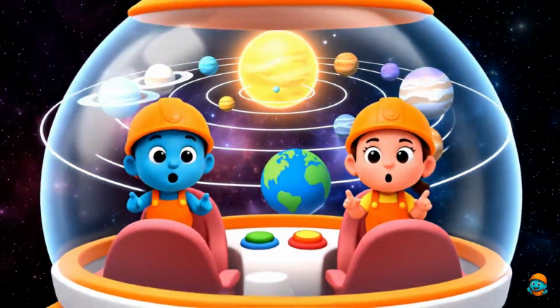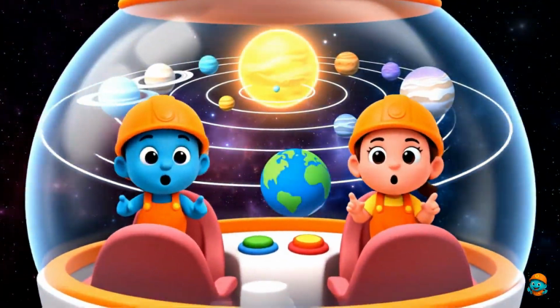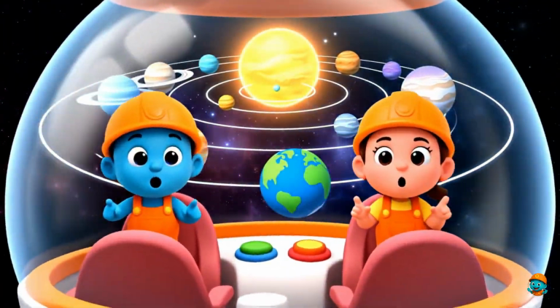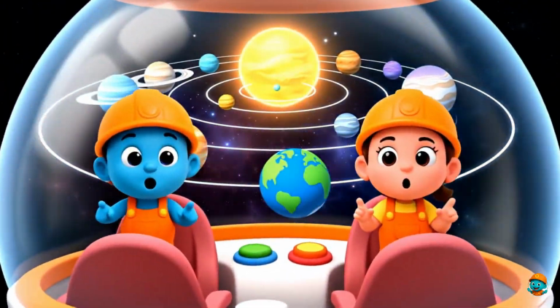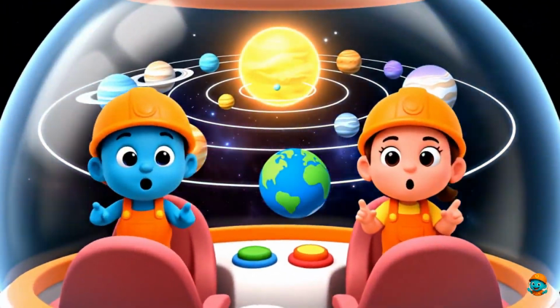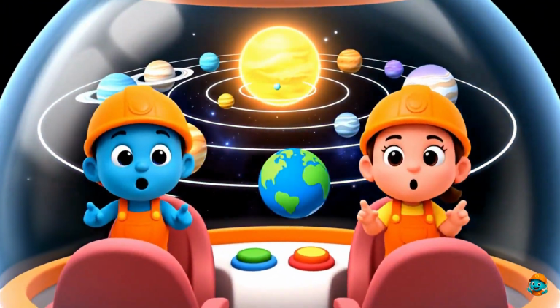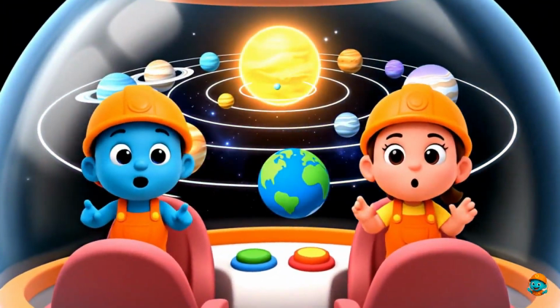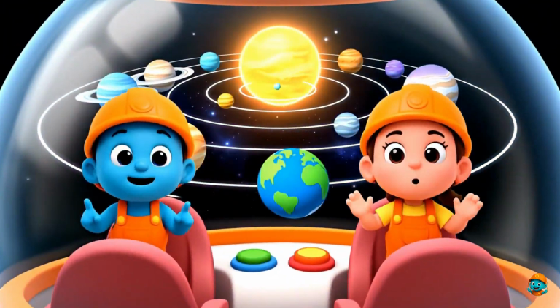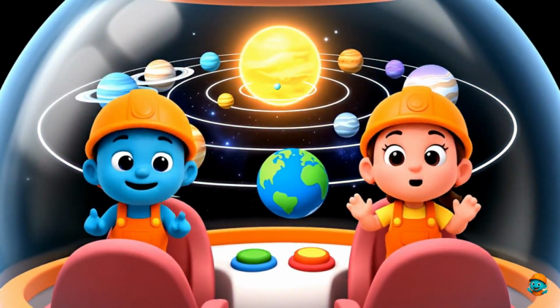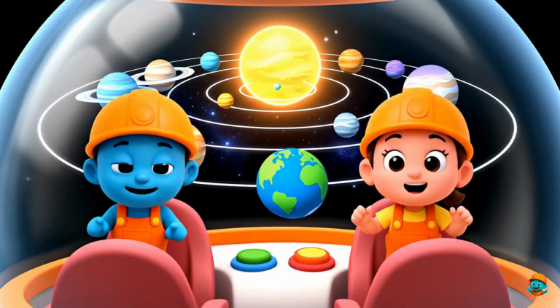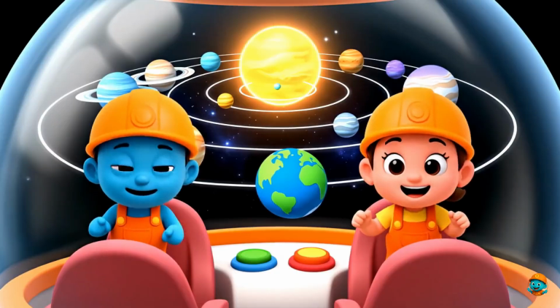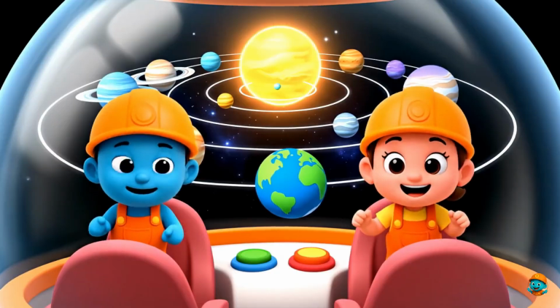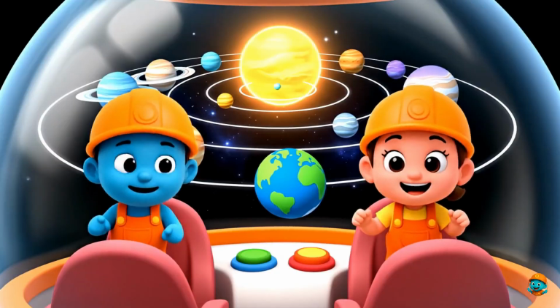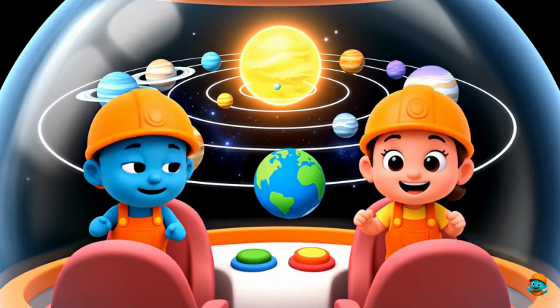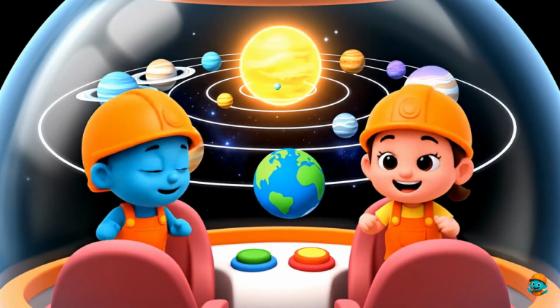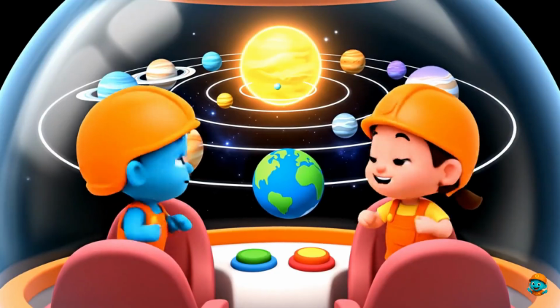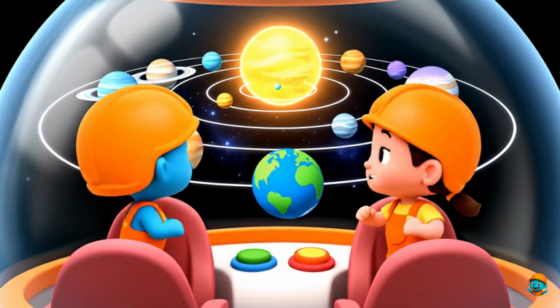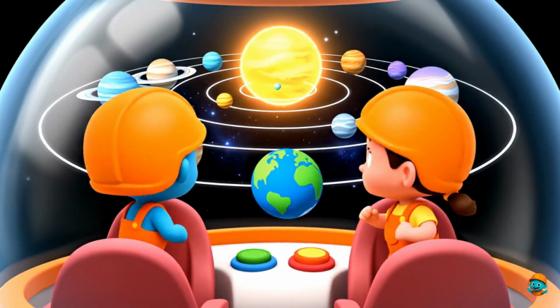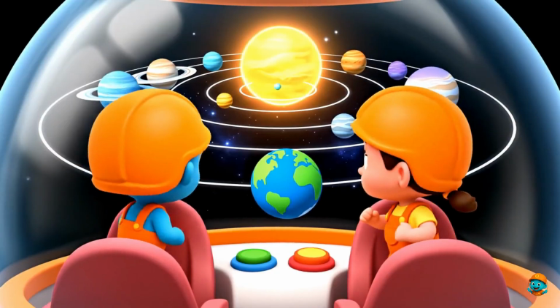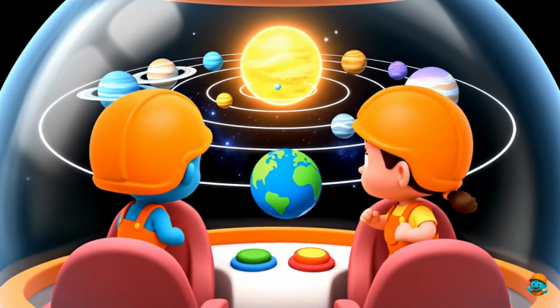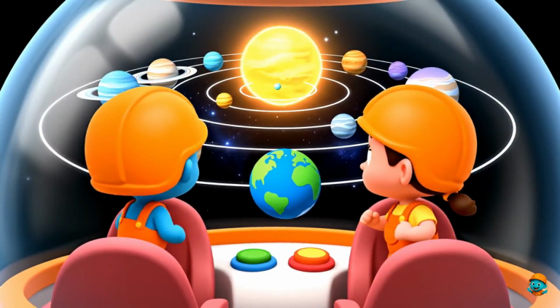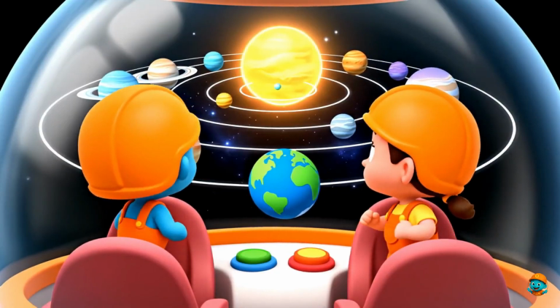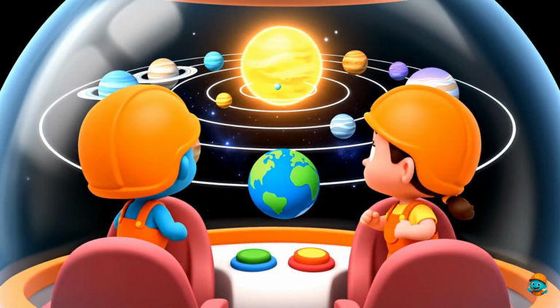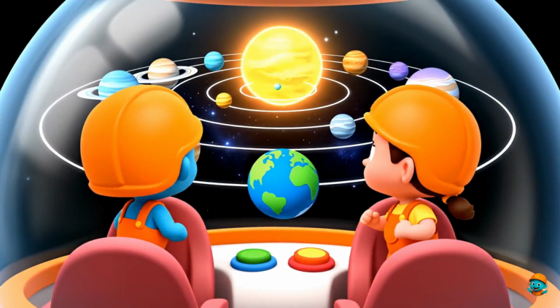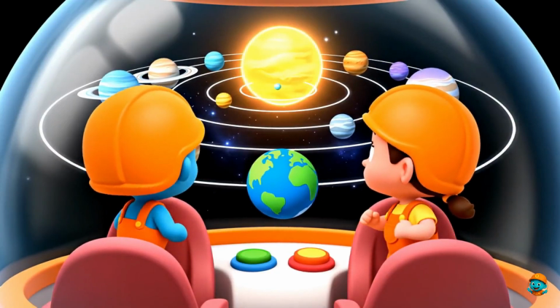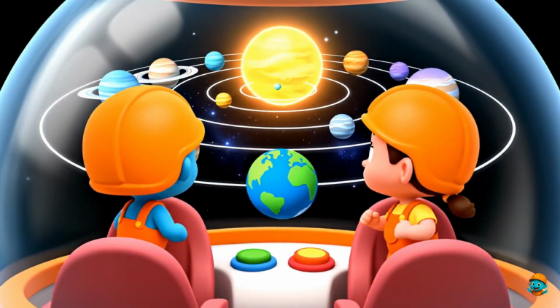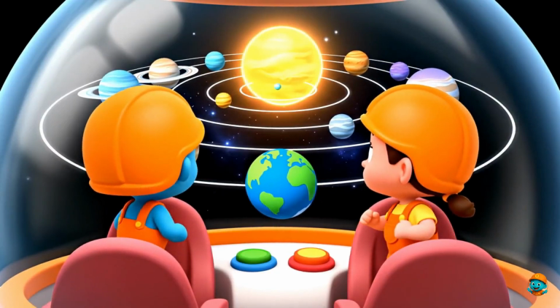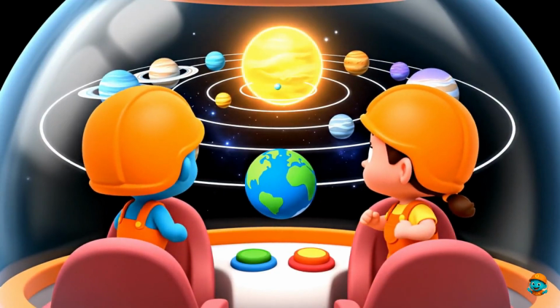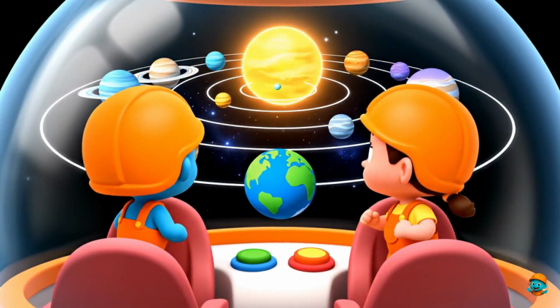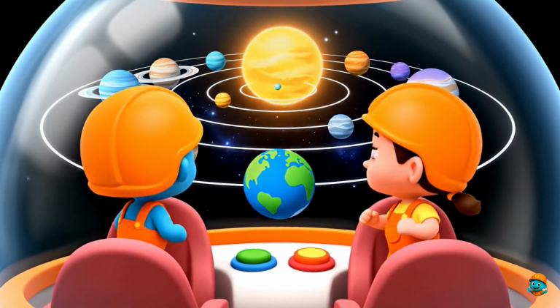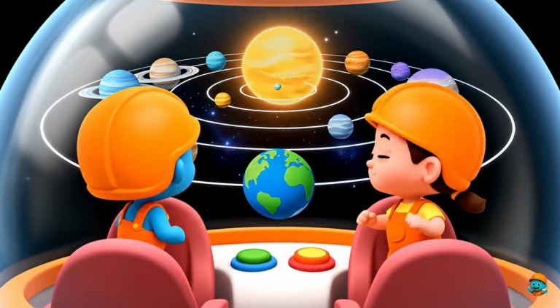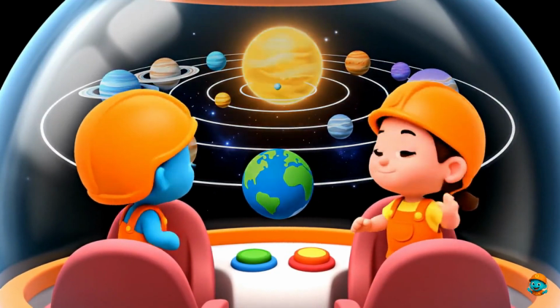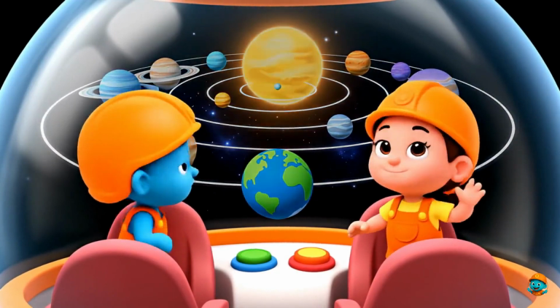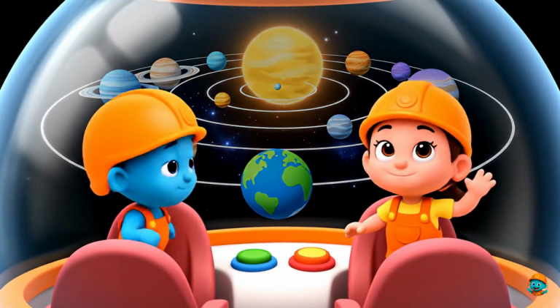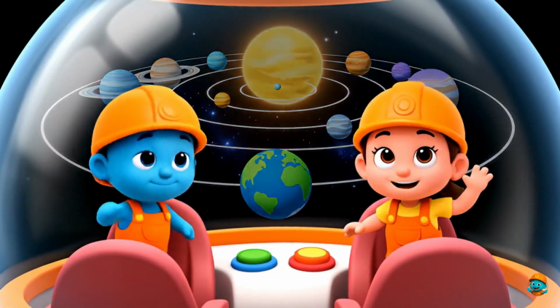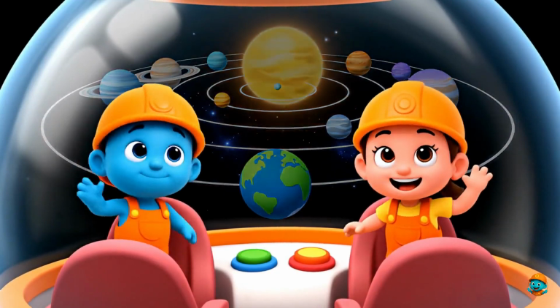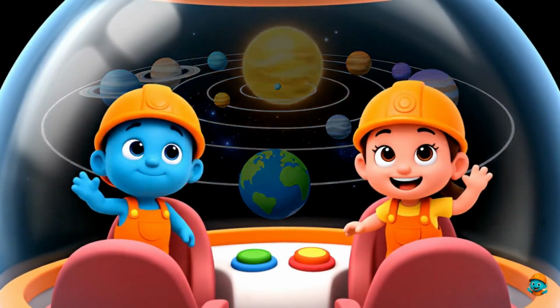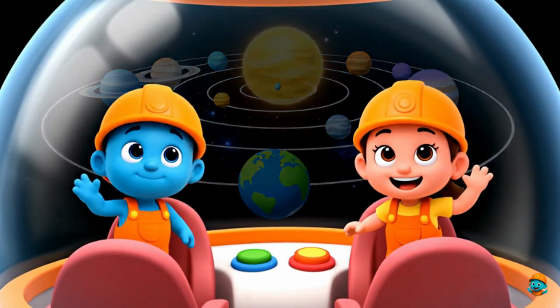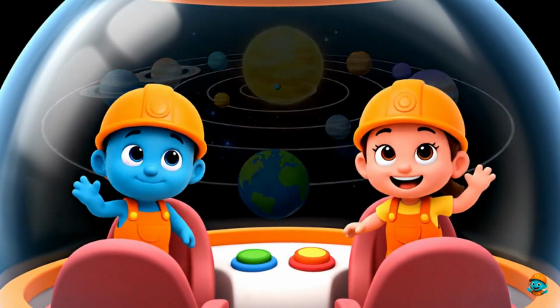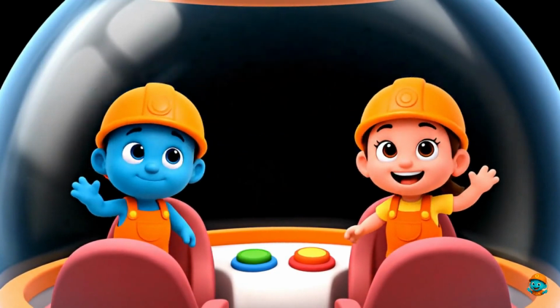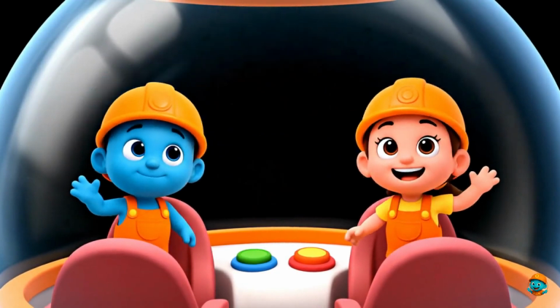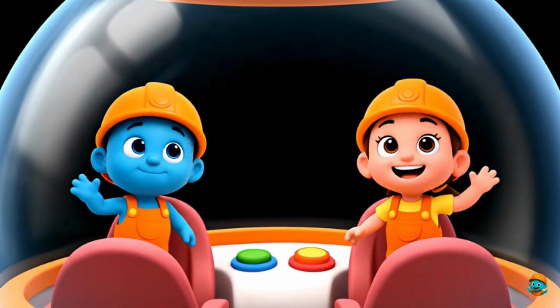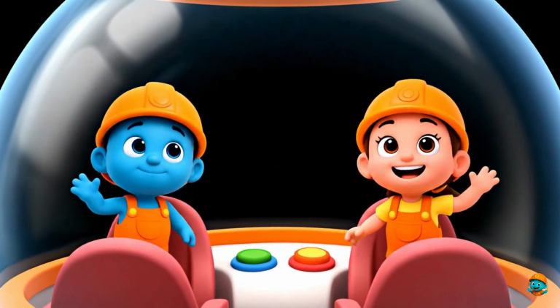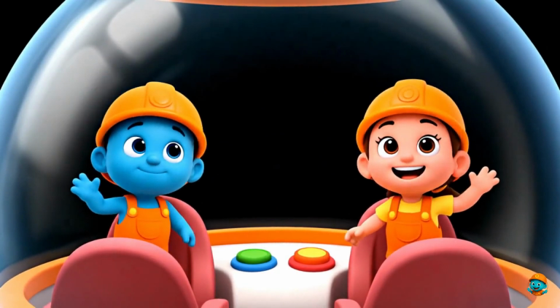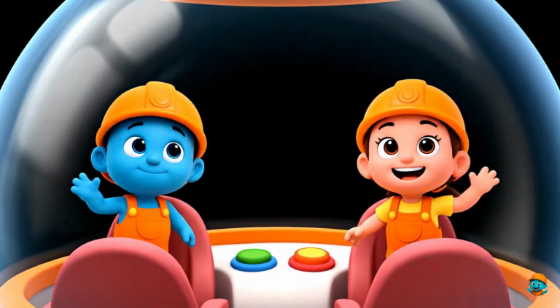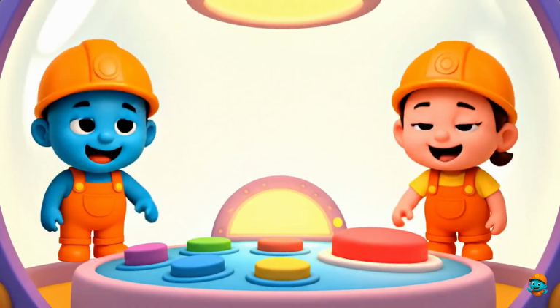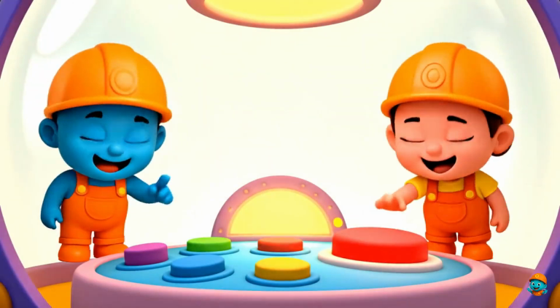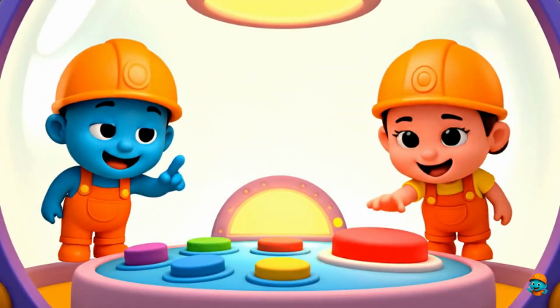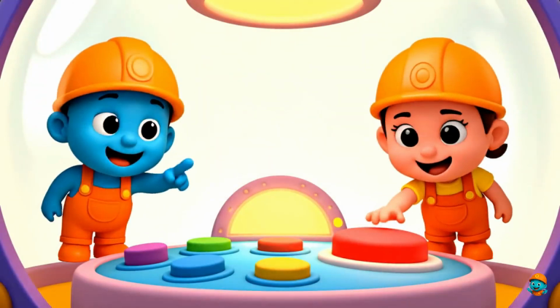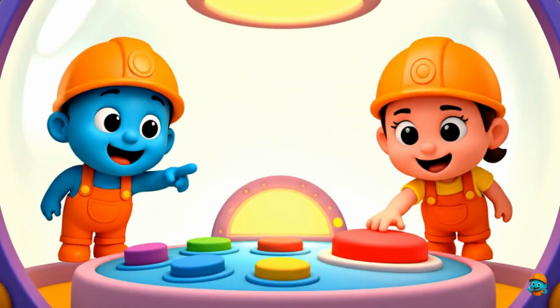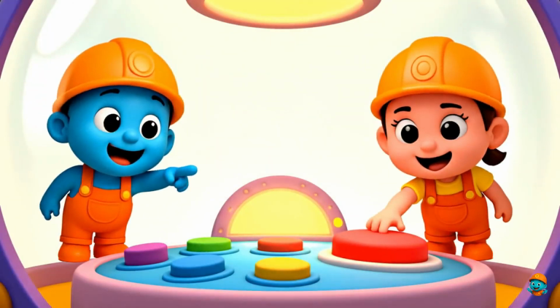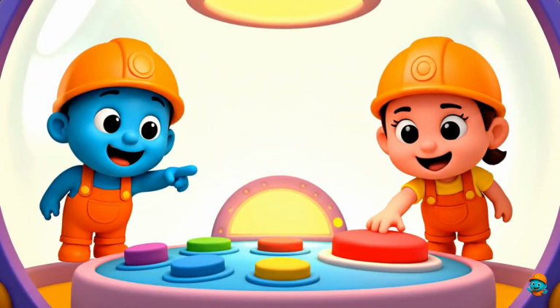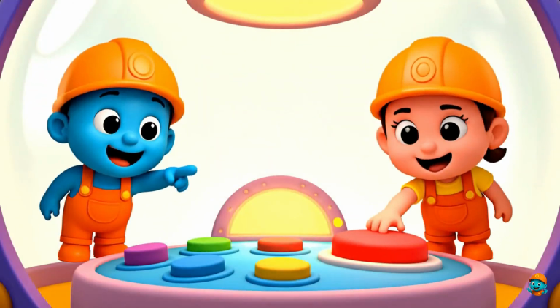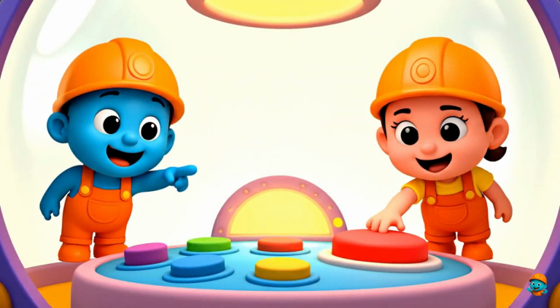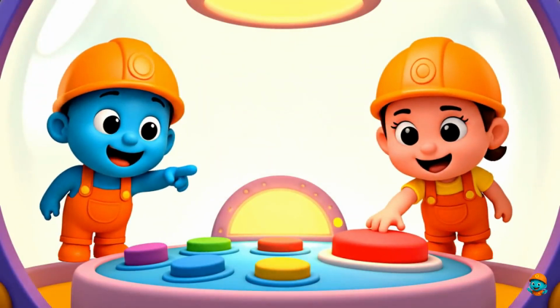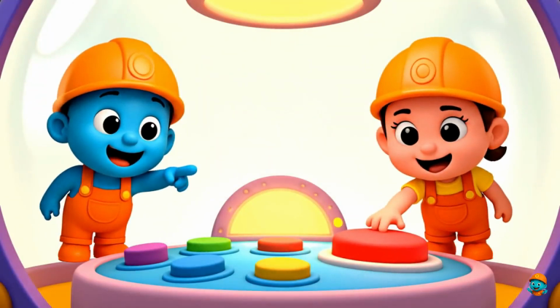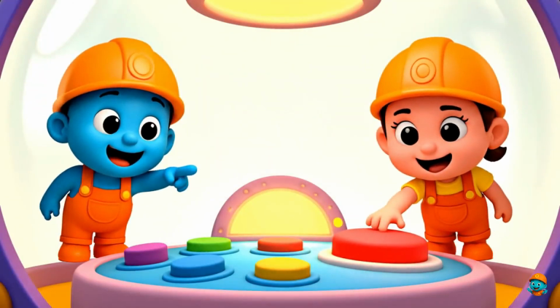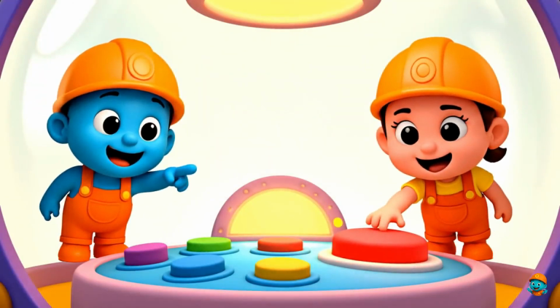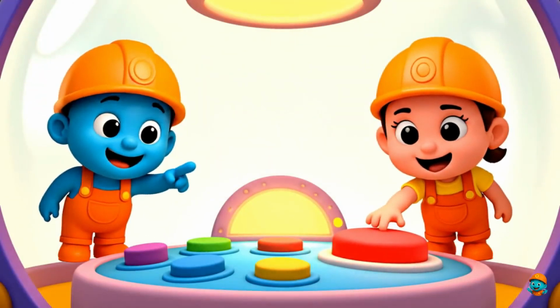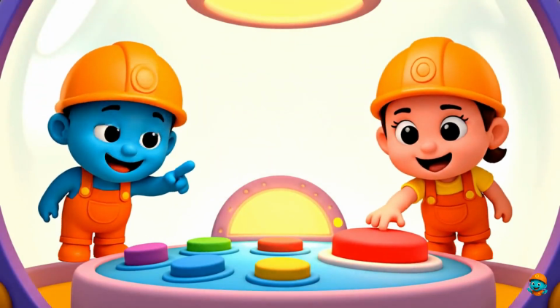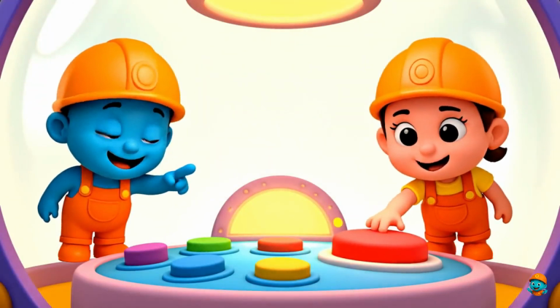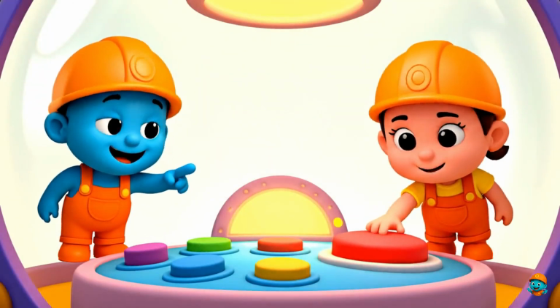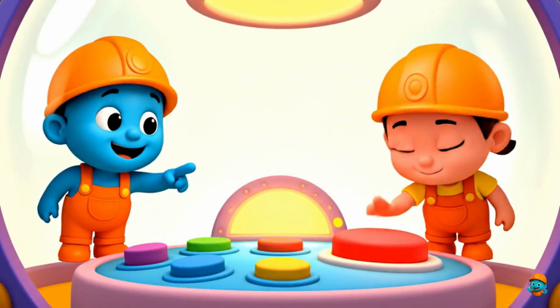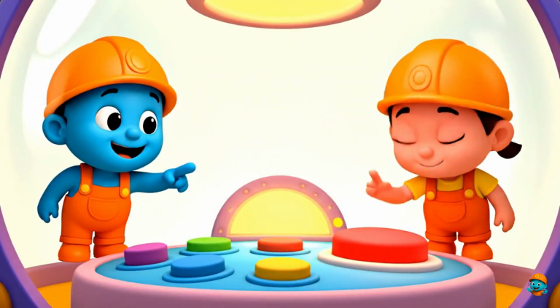Hello kids! Today we are going to learn the names of the planets together. Are you ready? Let's go!